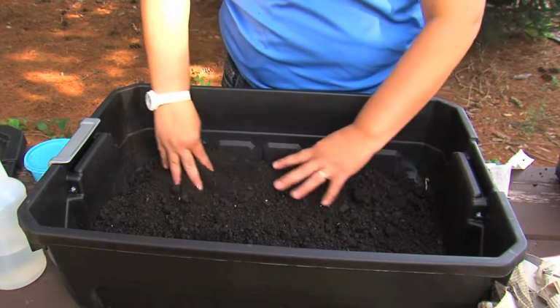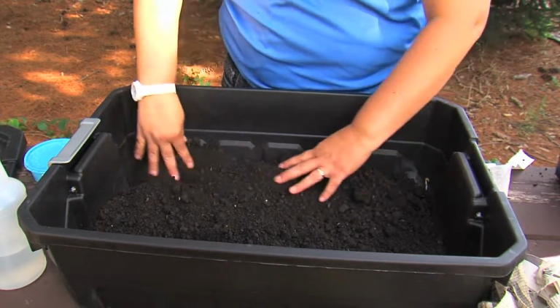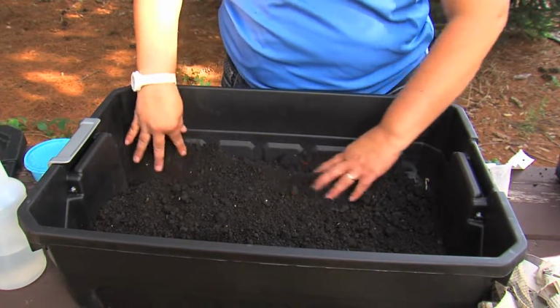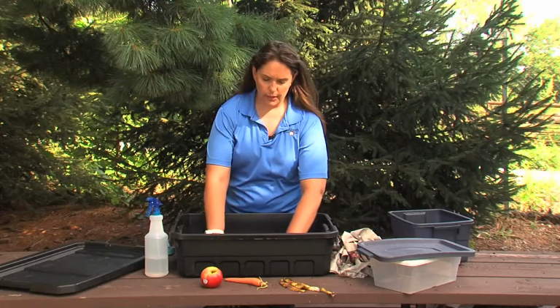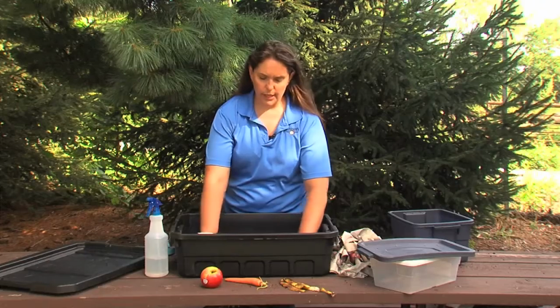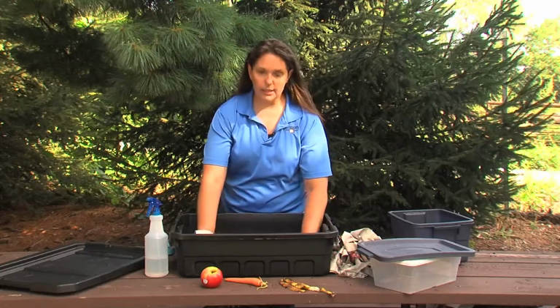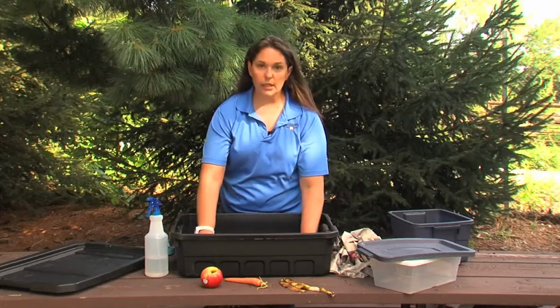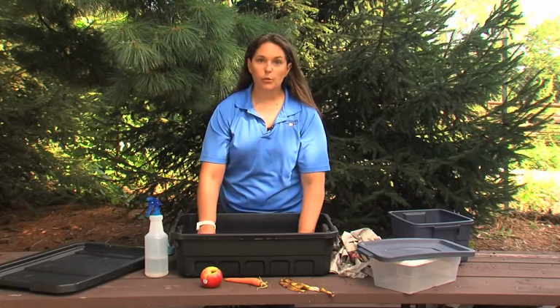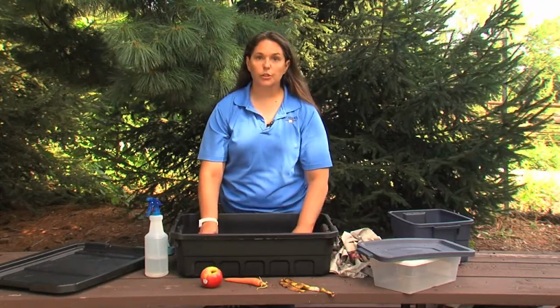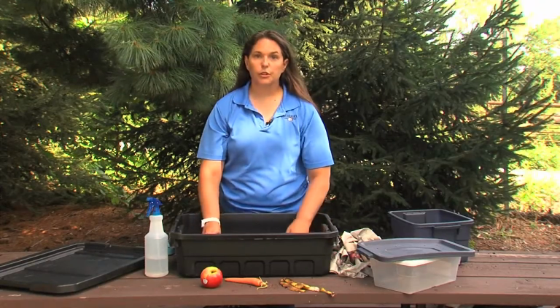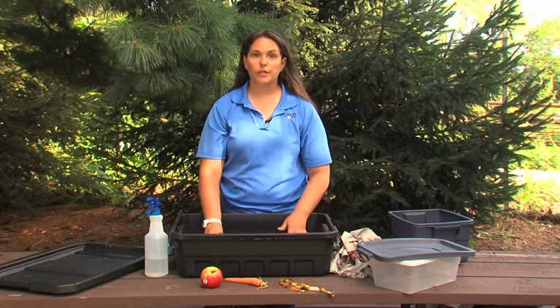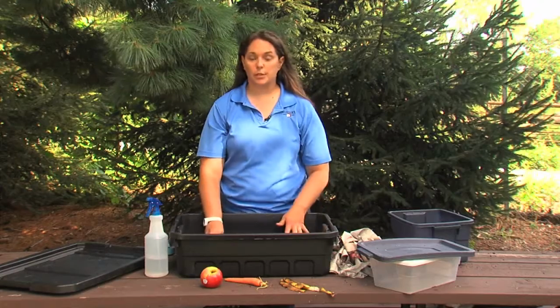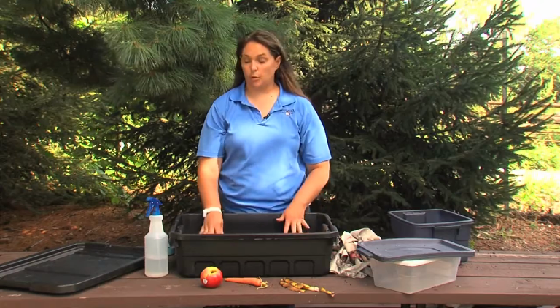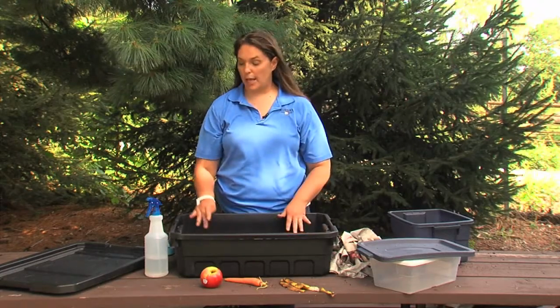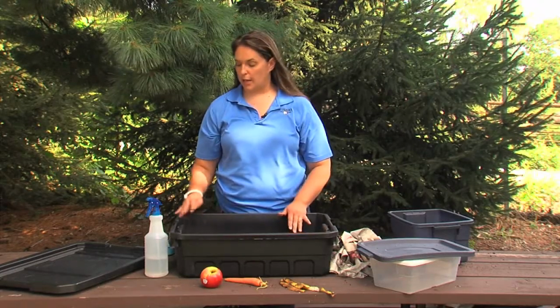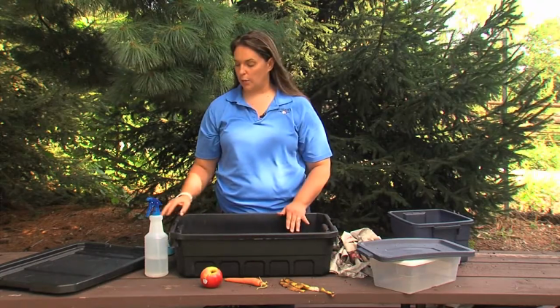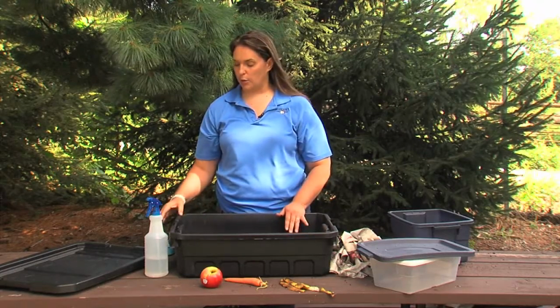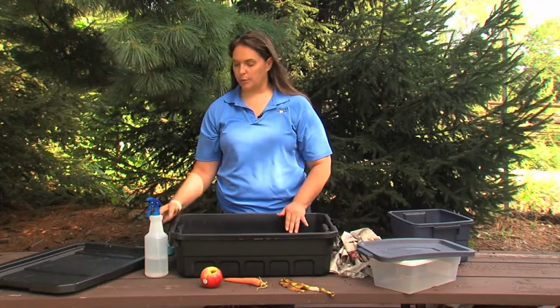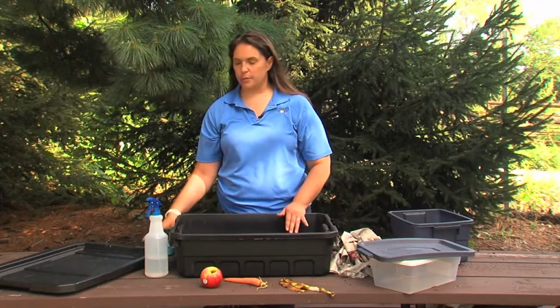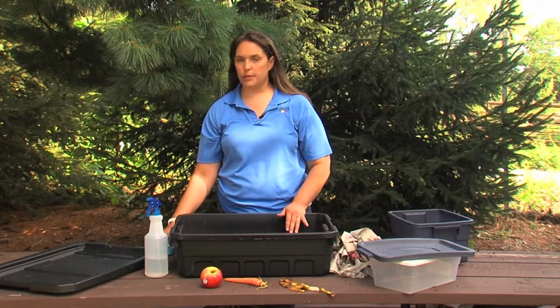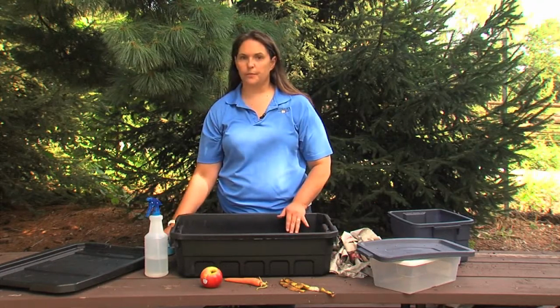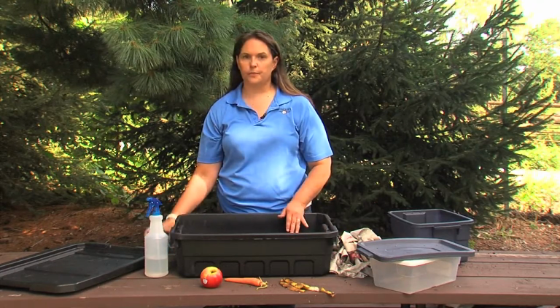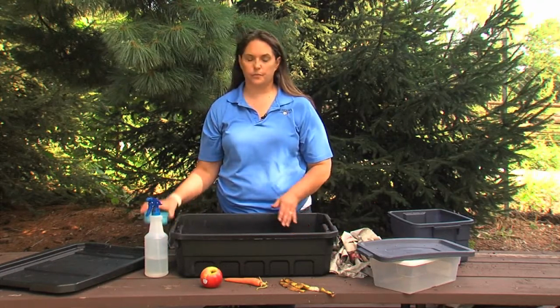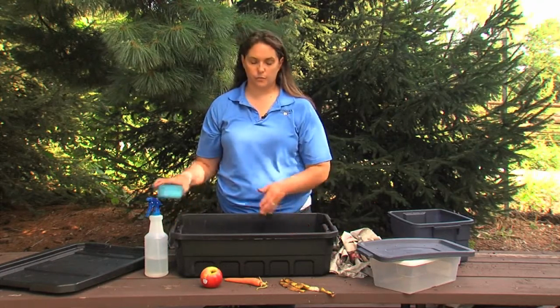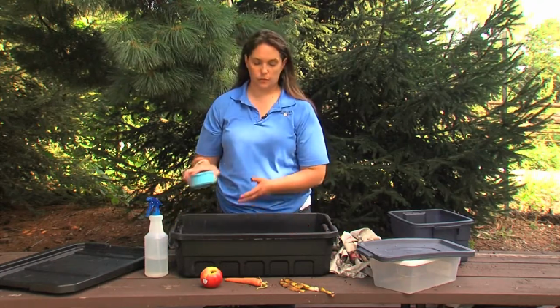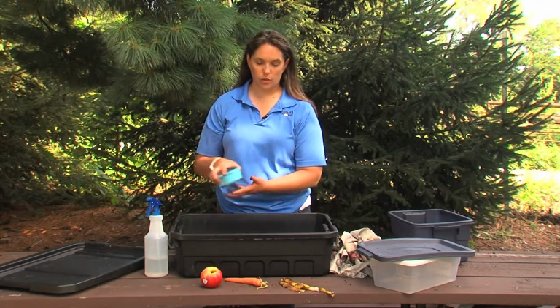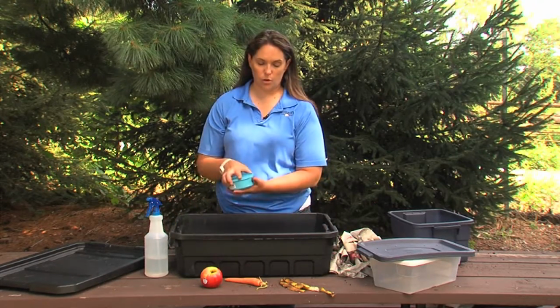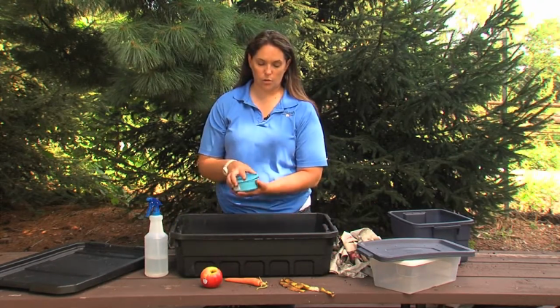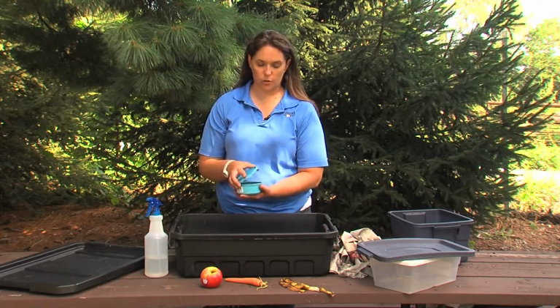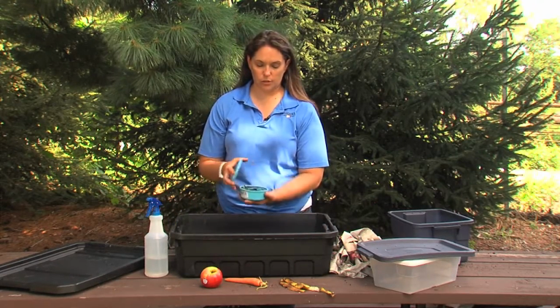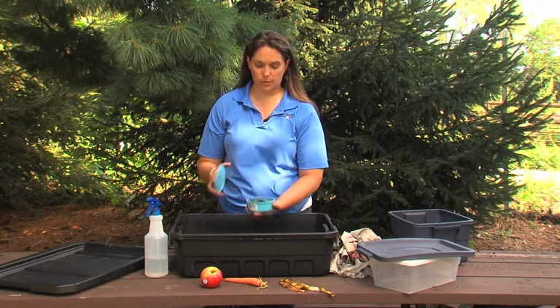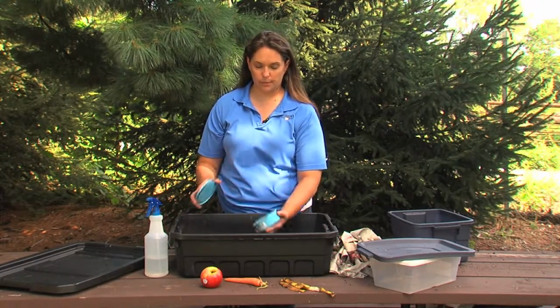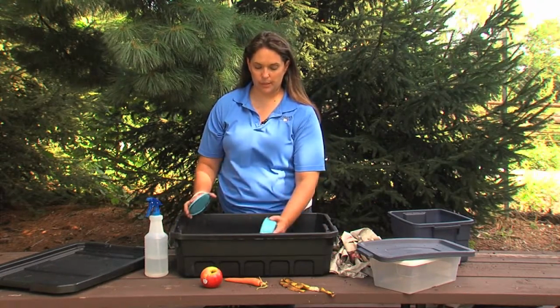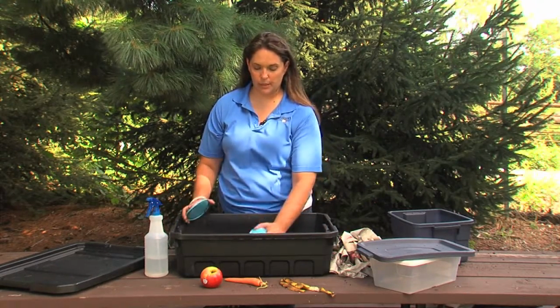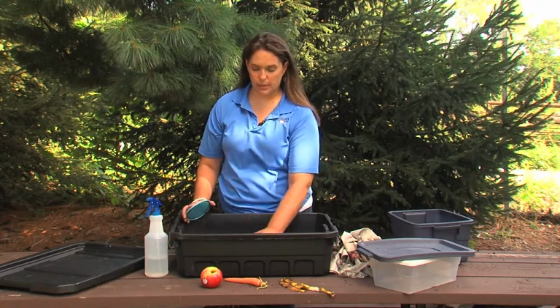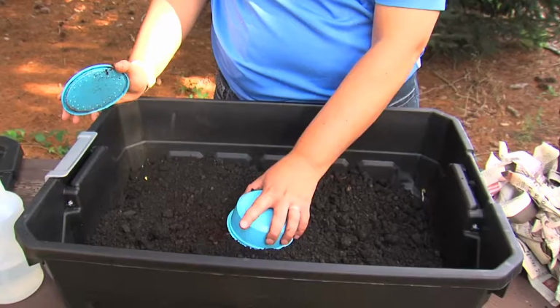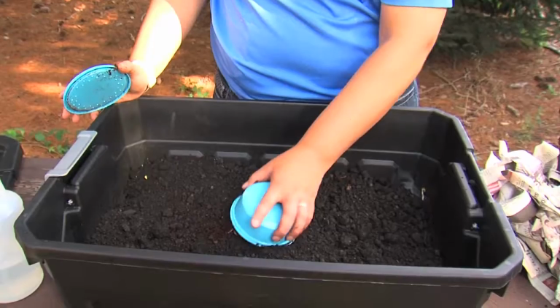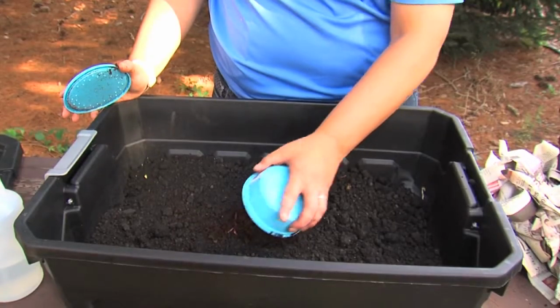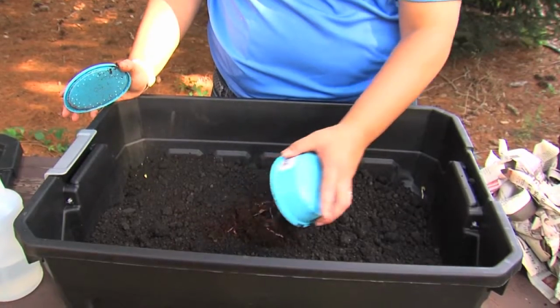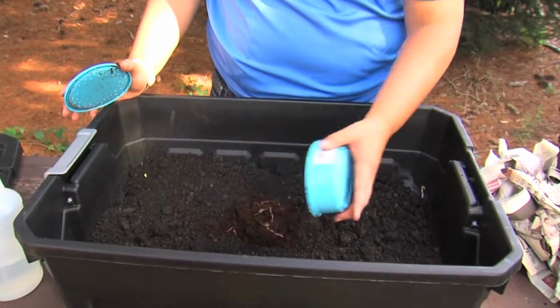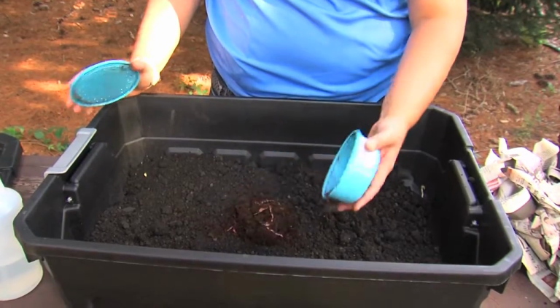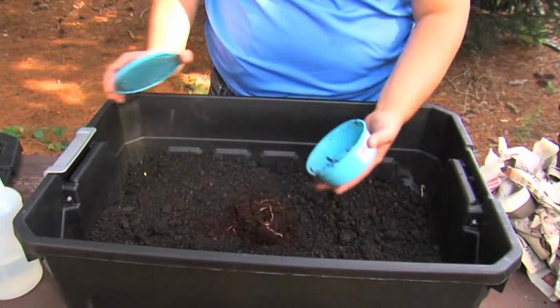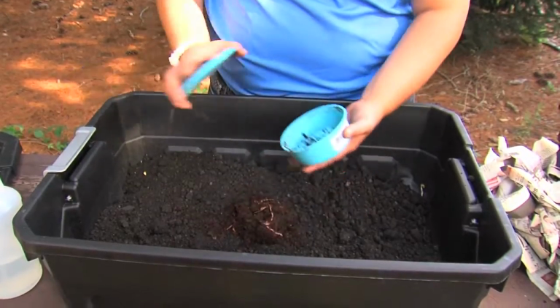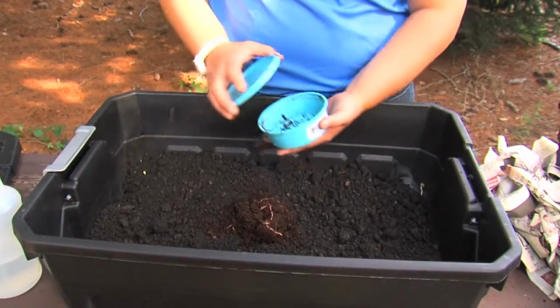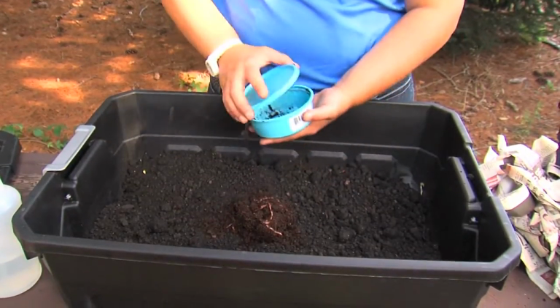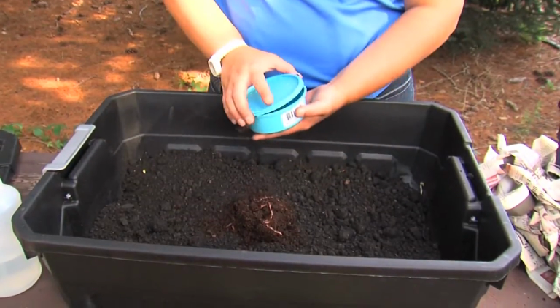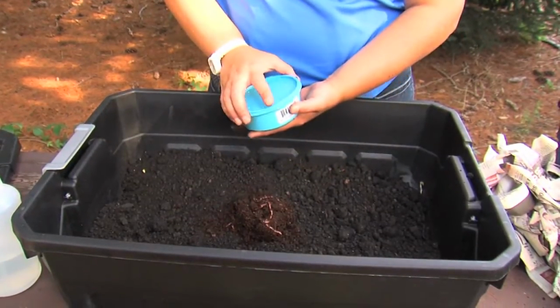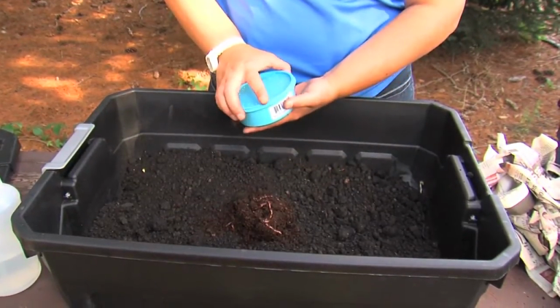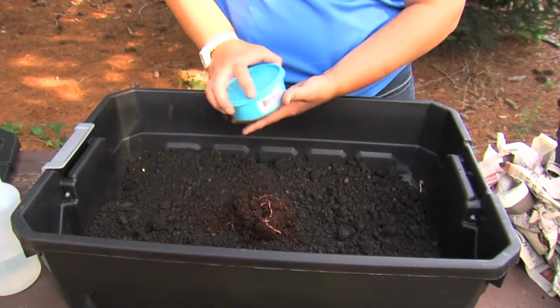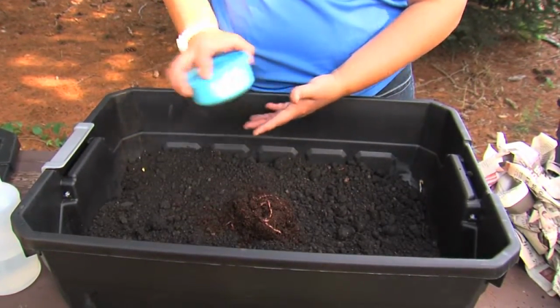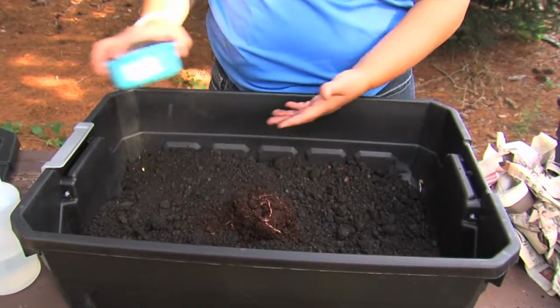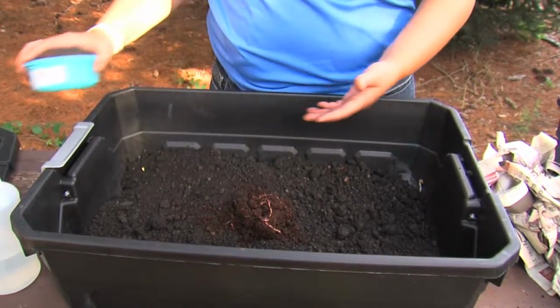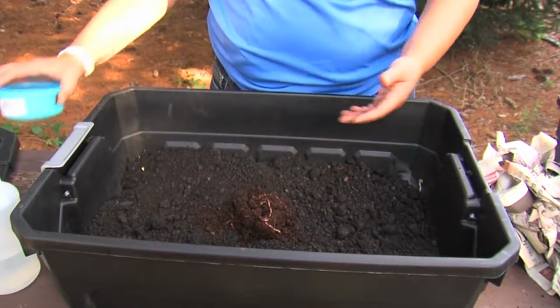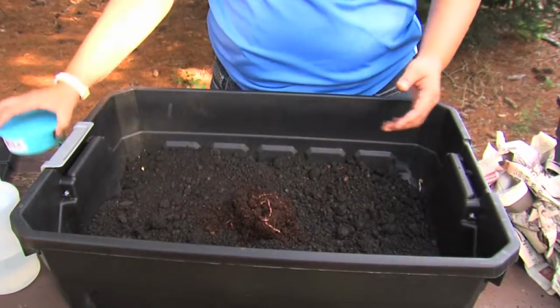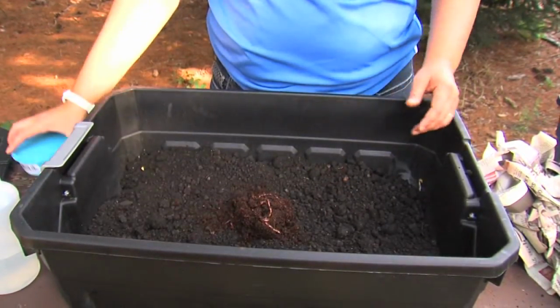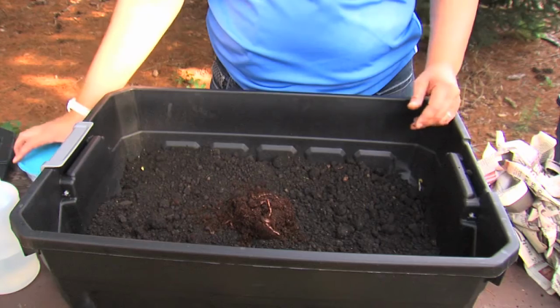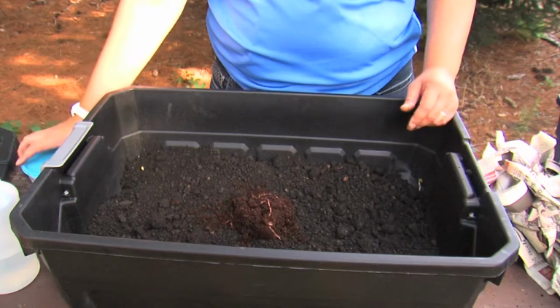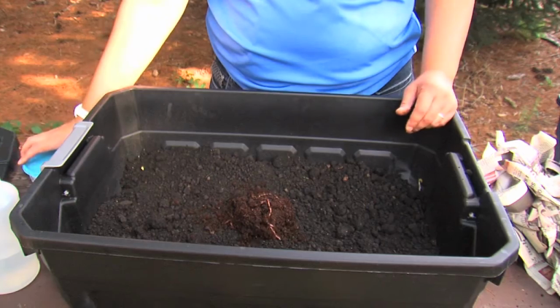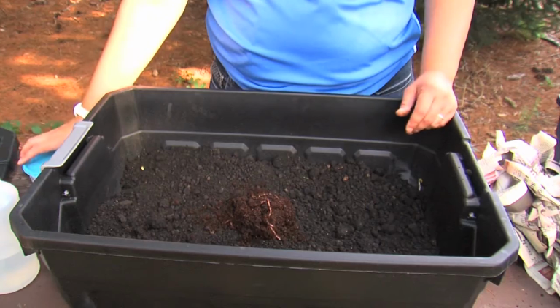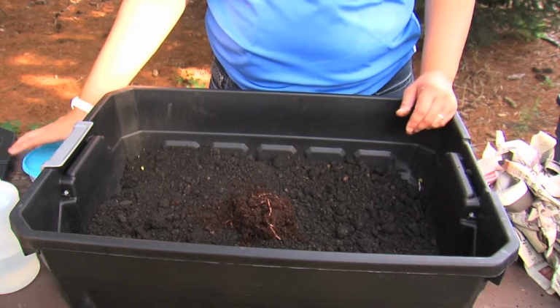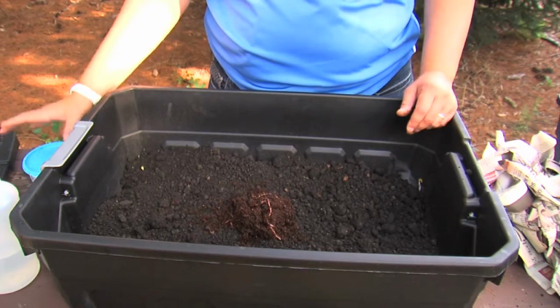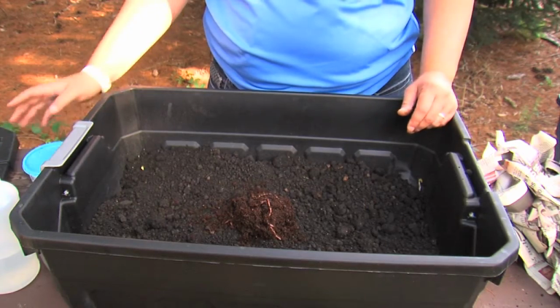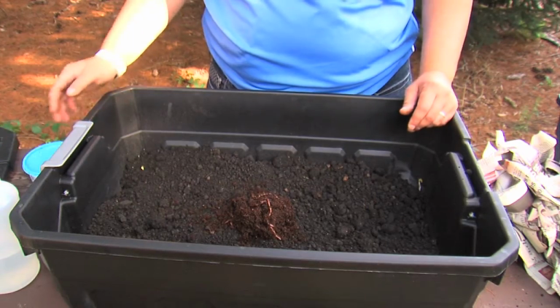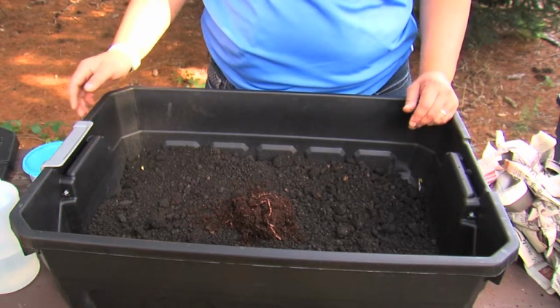The next thing we'll do is add our worms. You simply need to put them in and let them go. They'll spread themselves out.